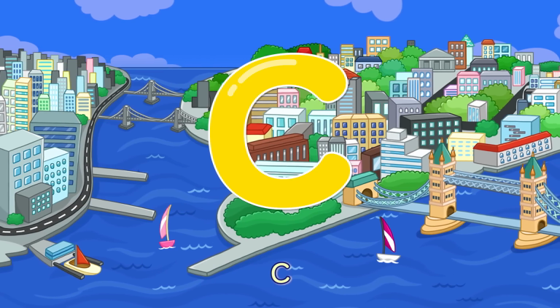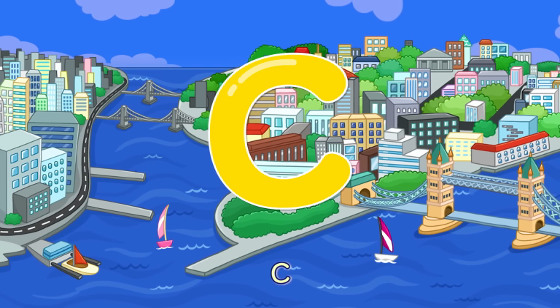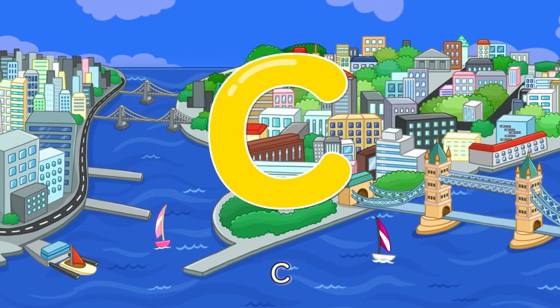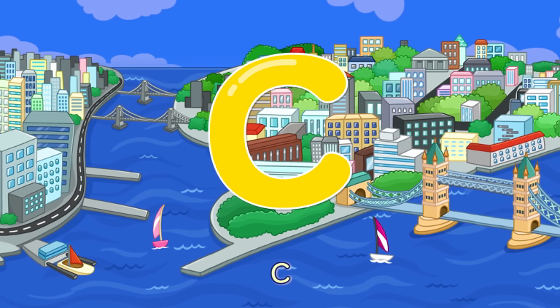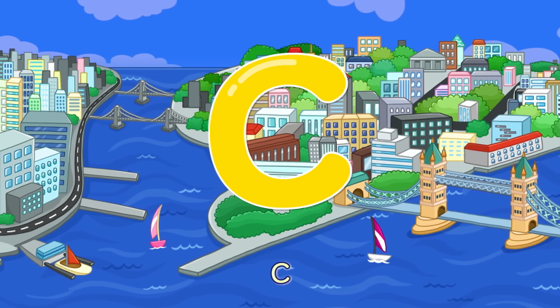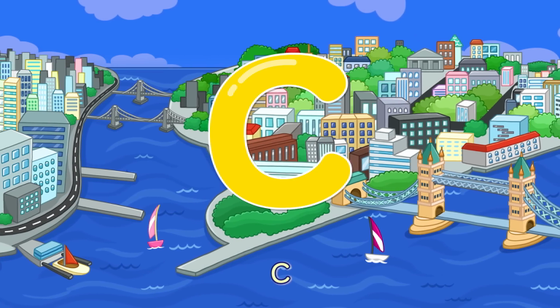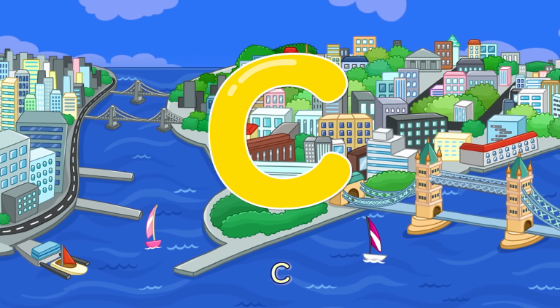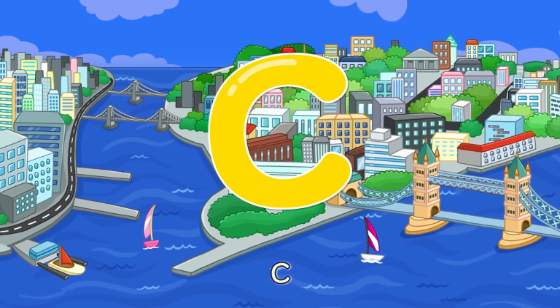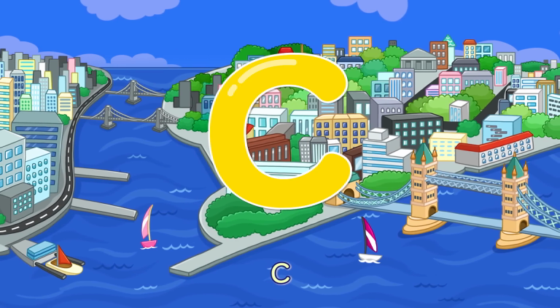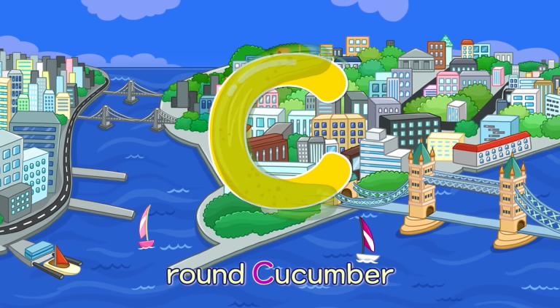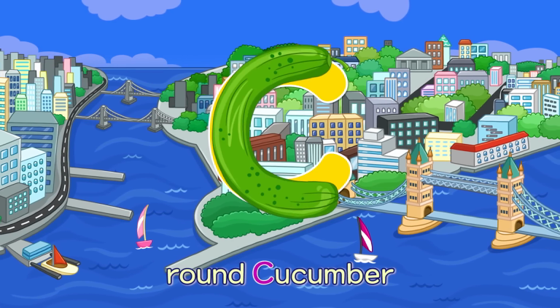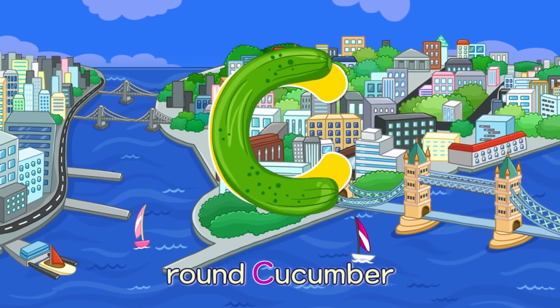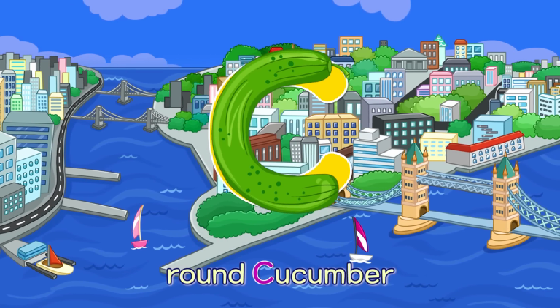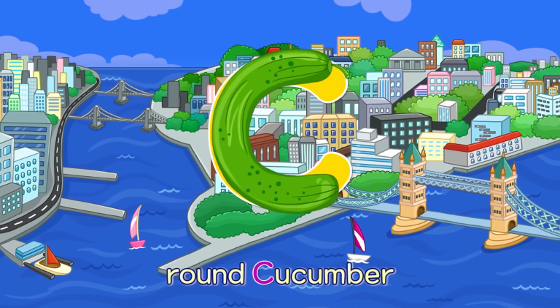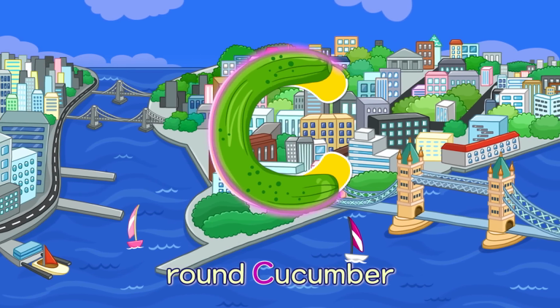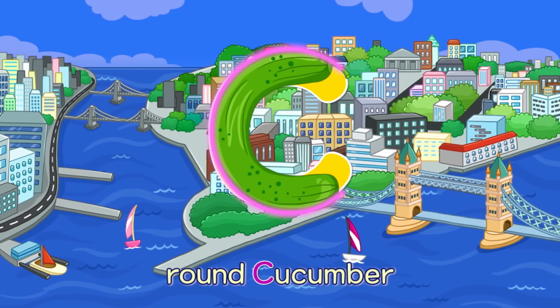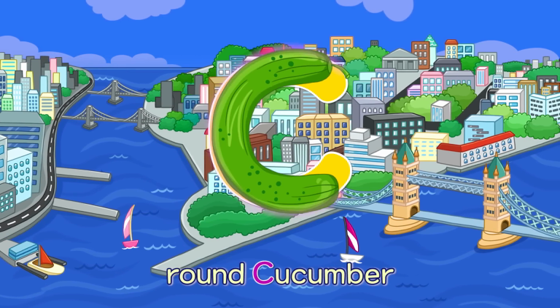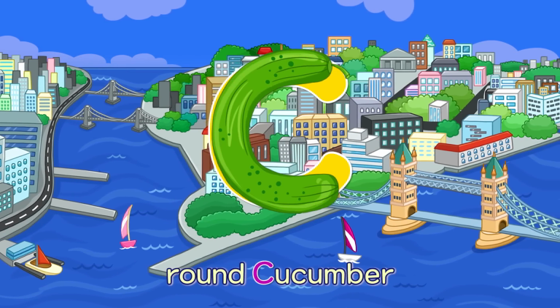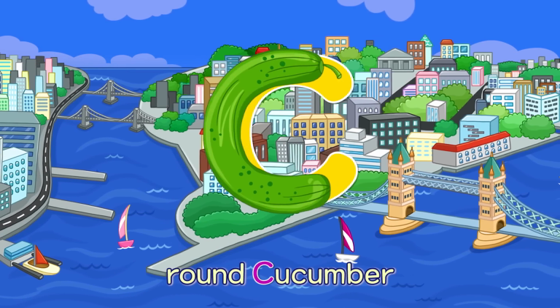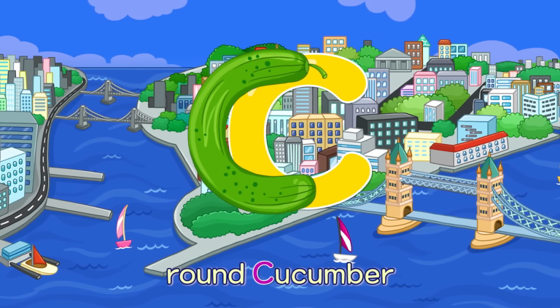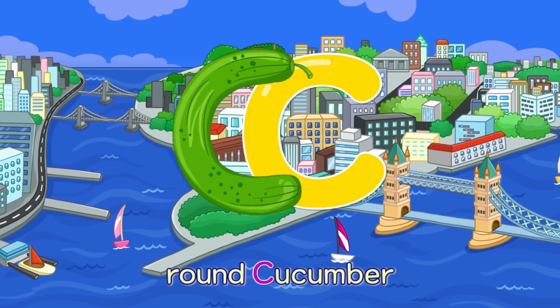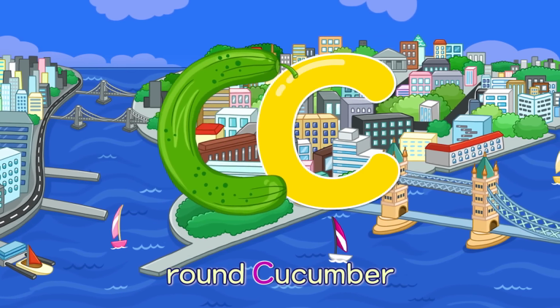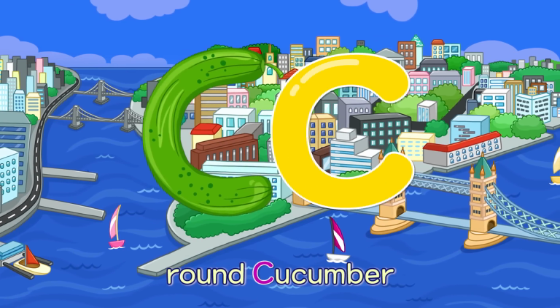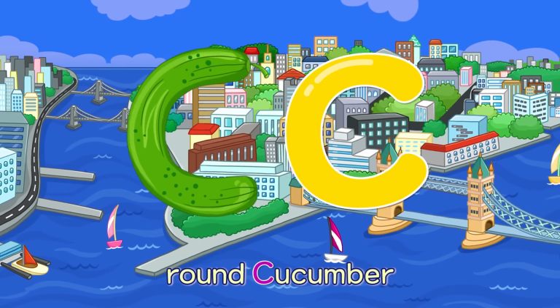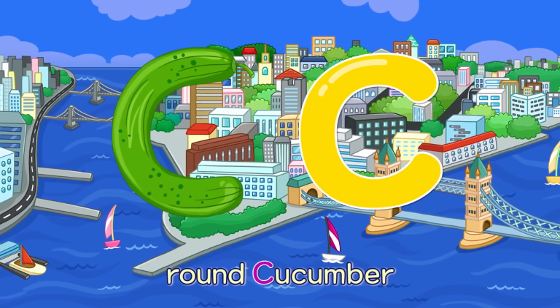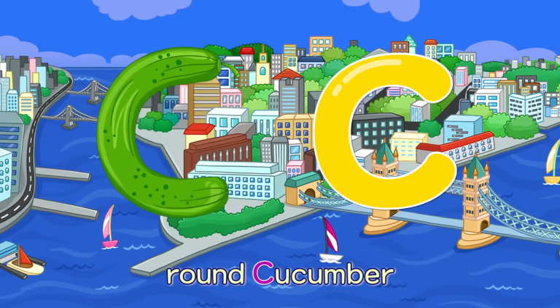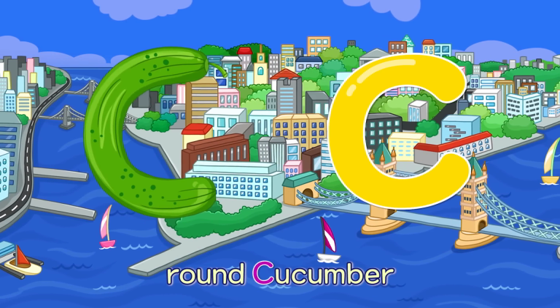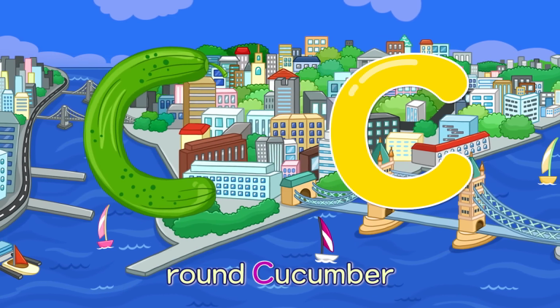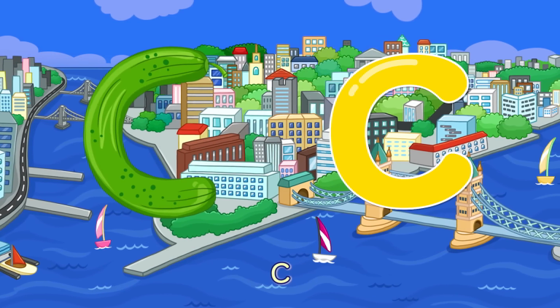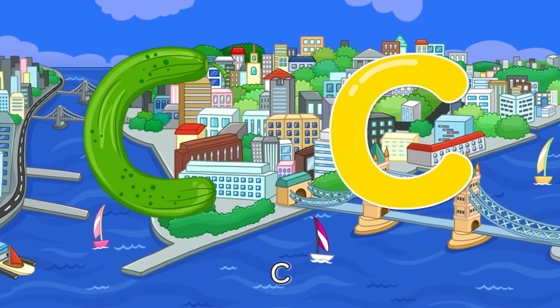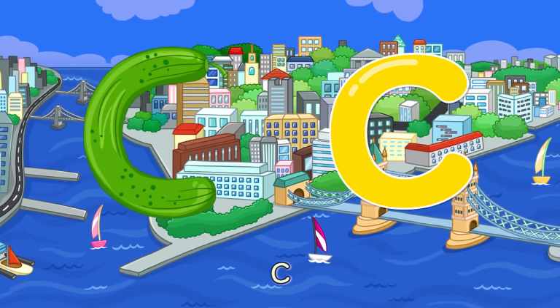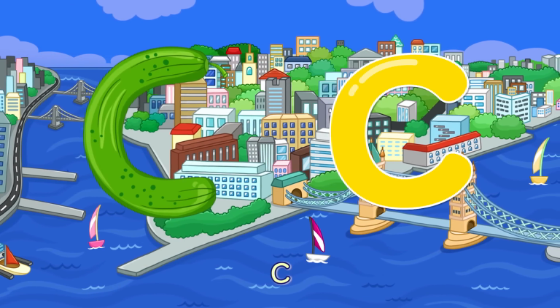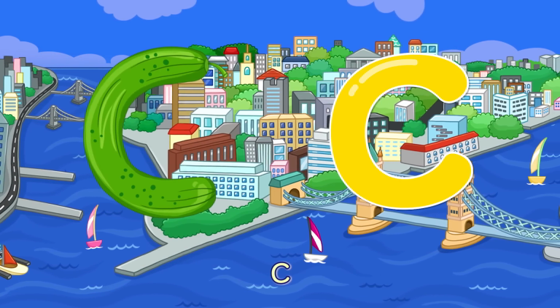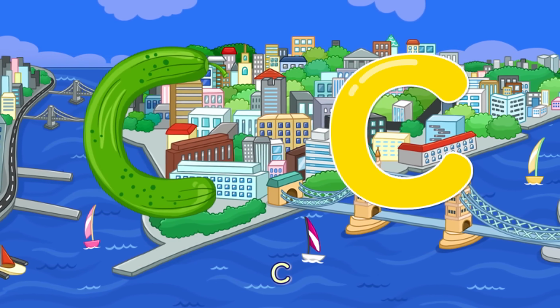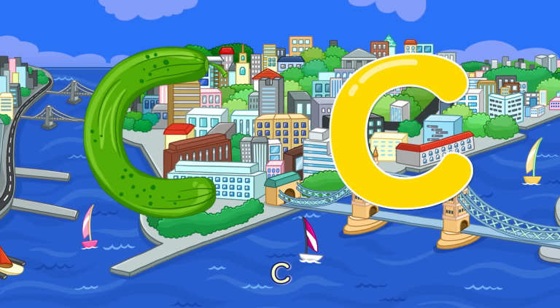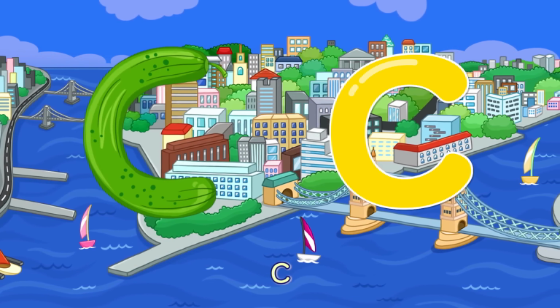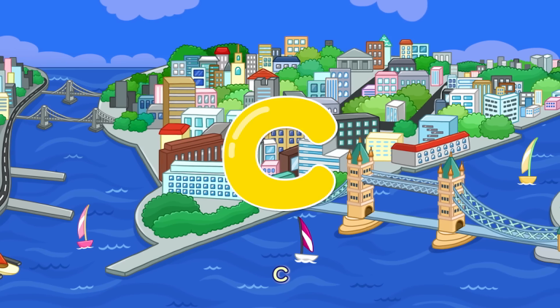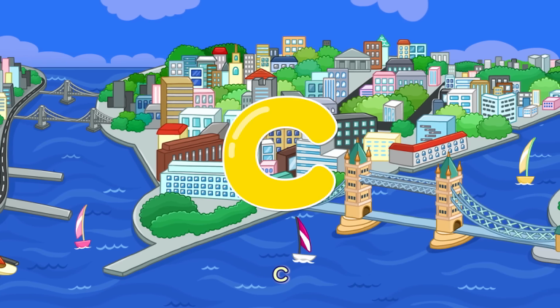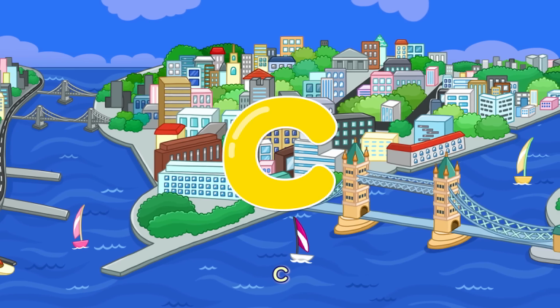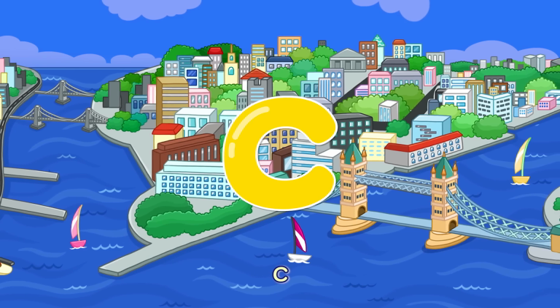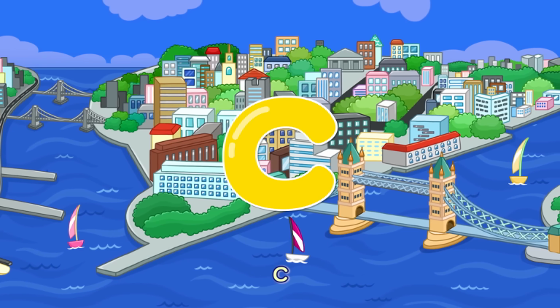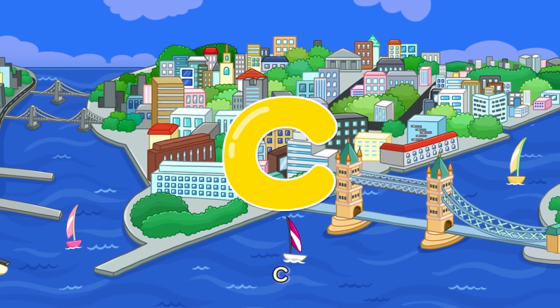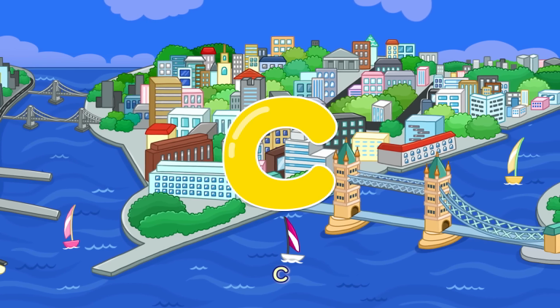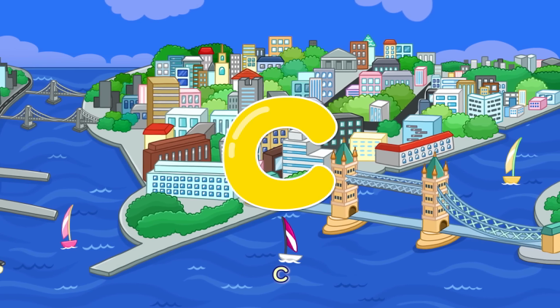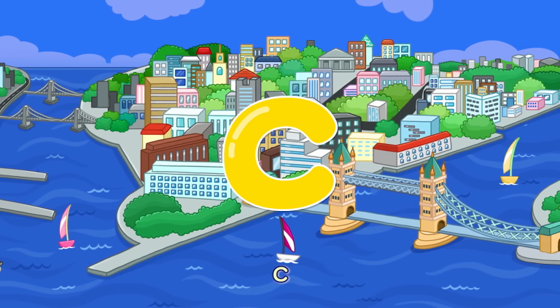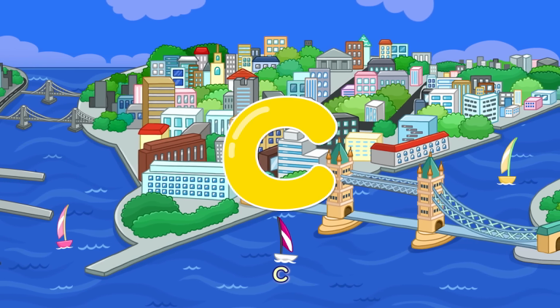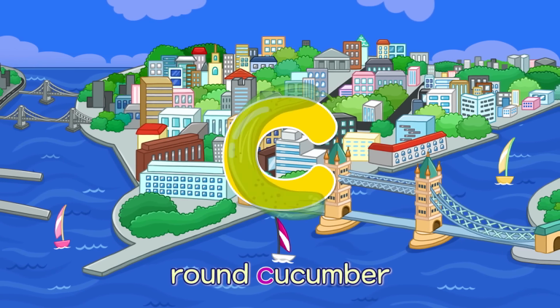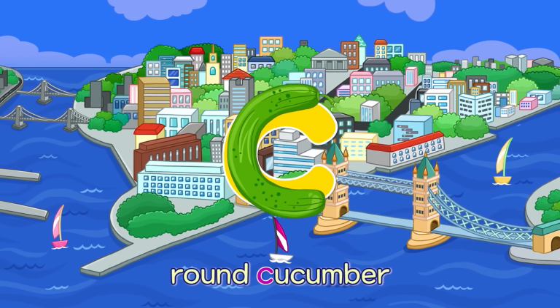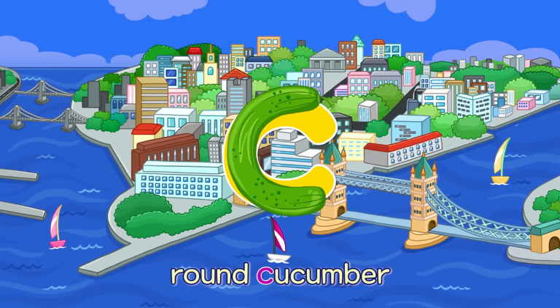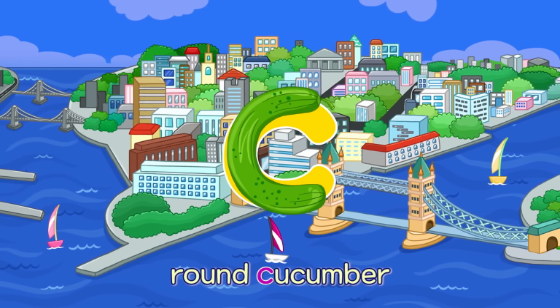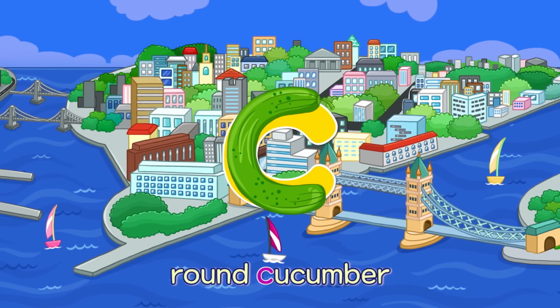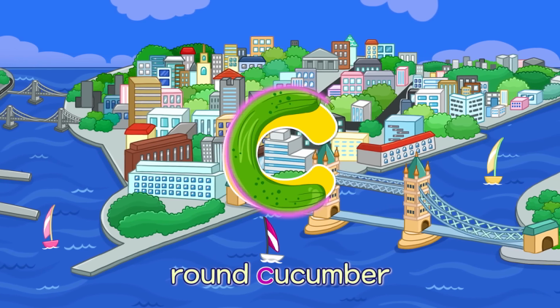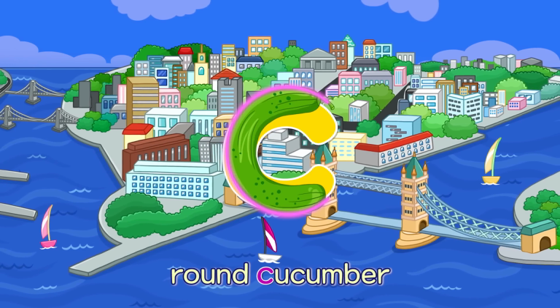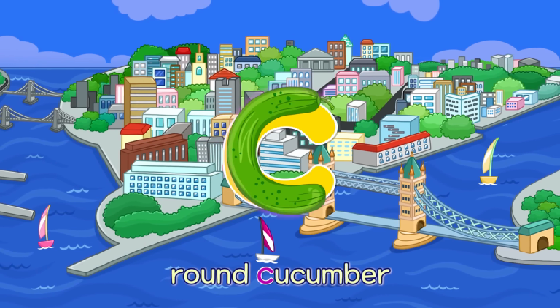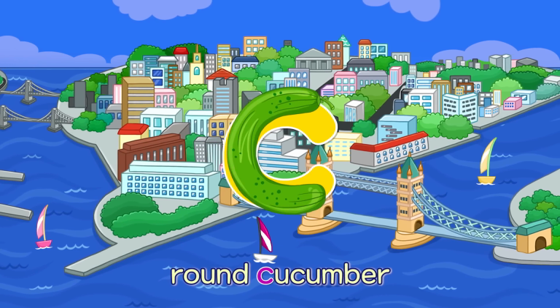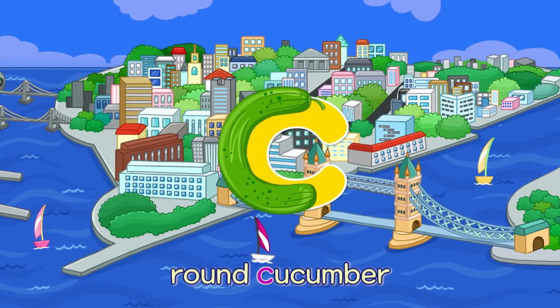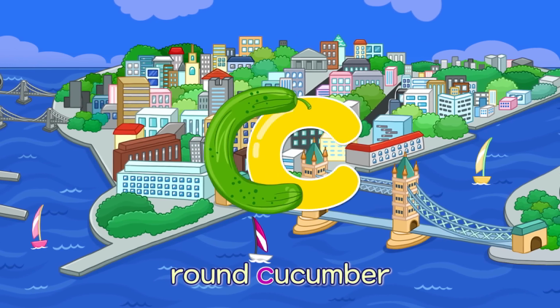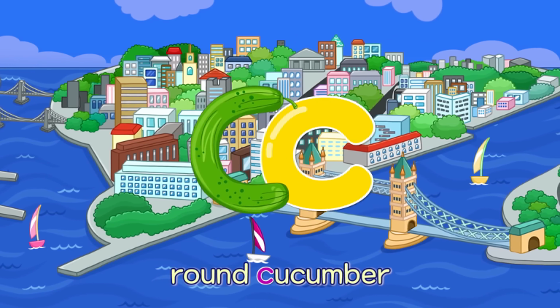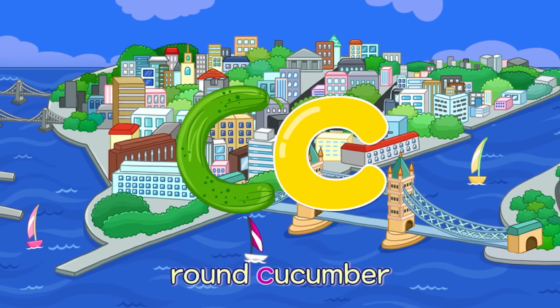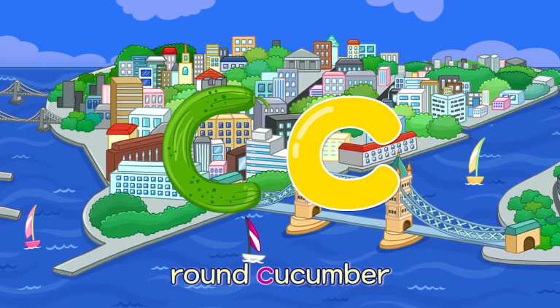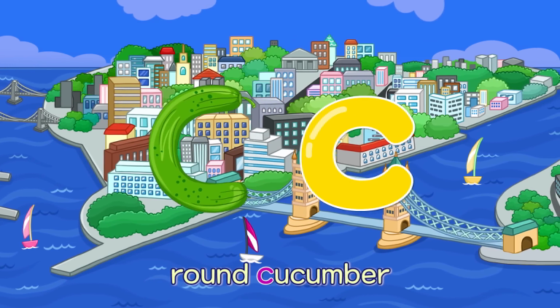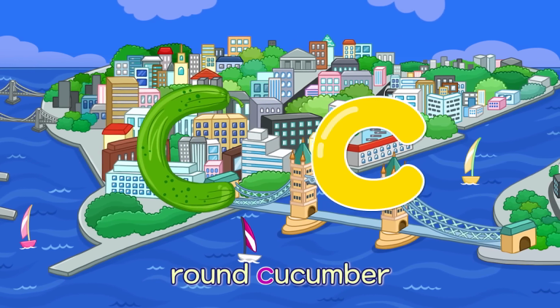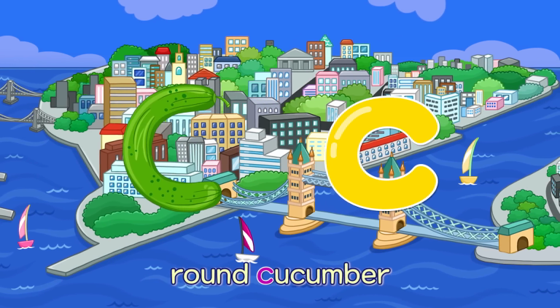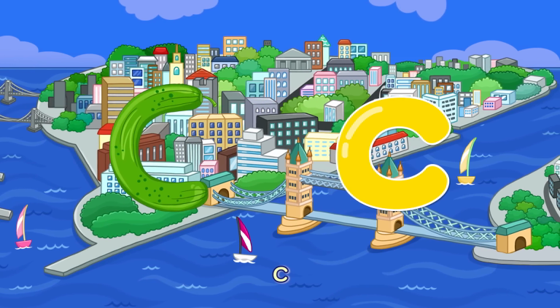C. Round Cucumber — C. Round Cucumber — C.